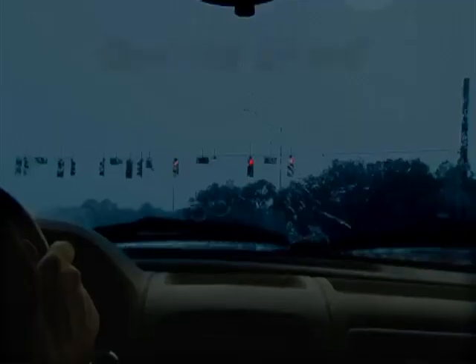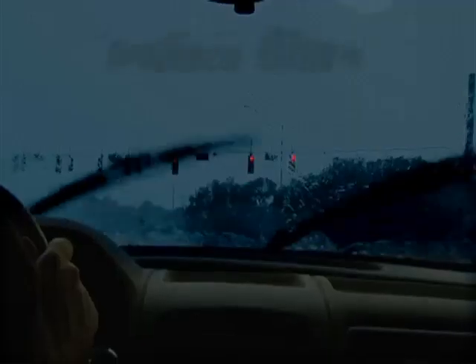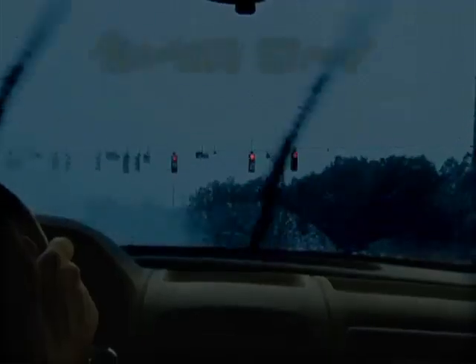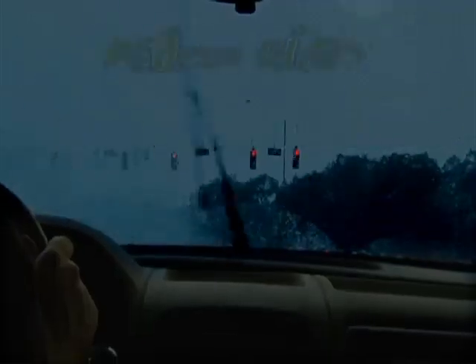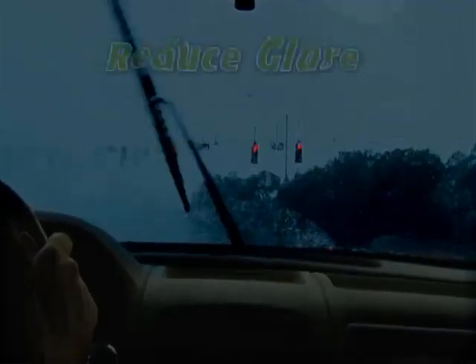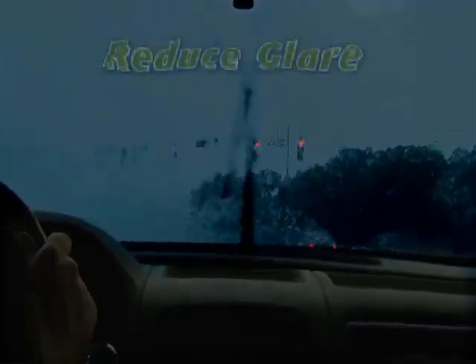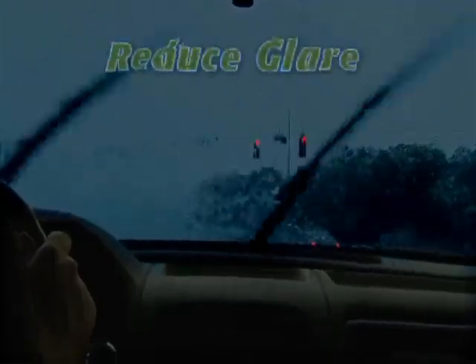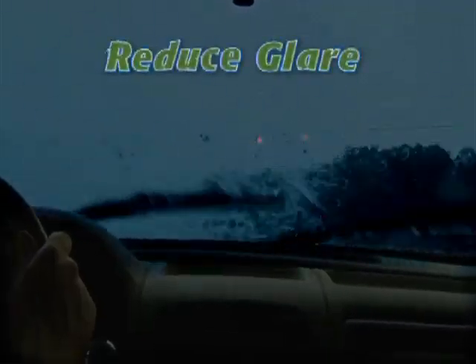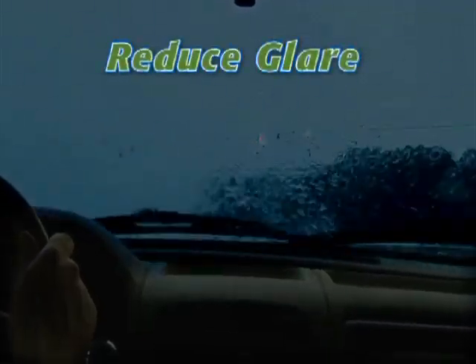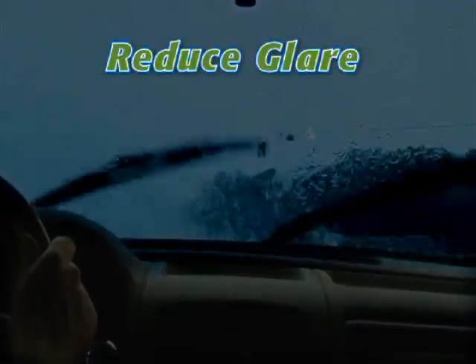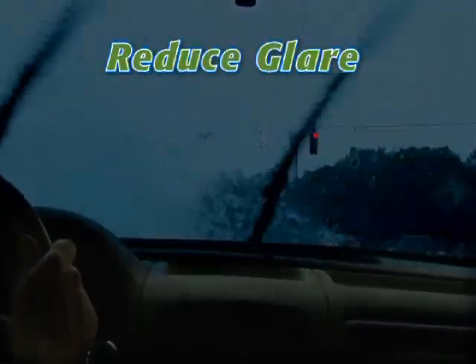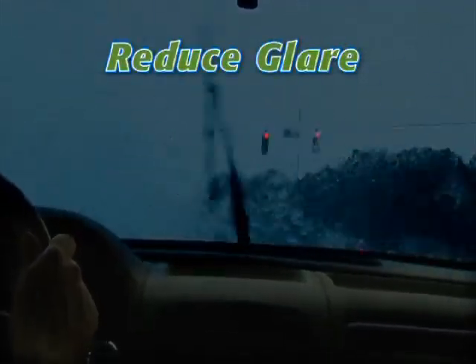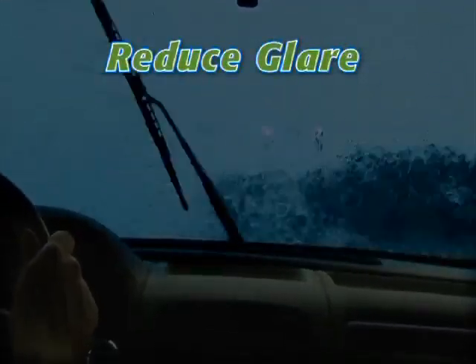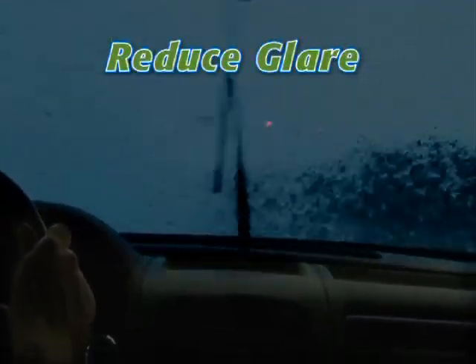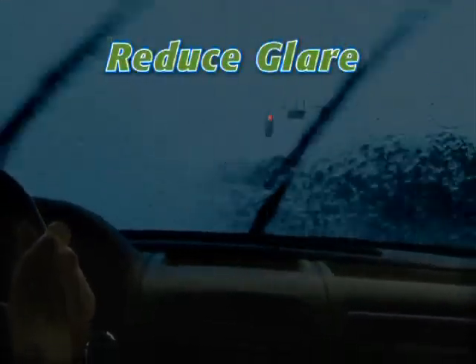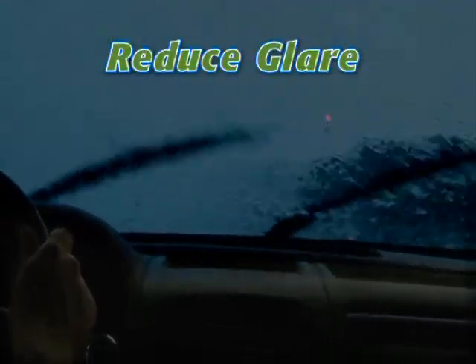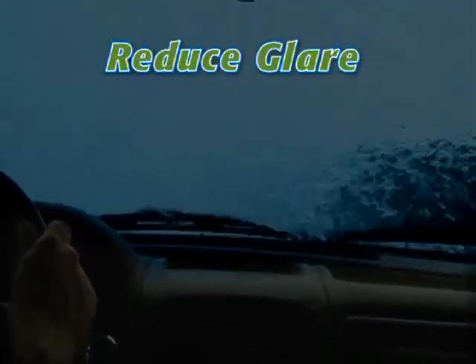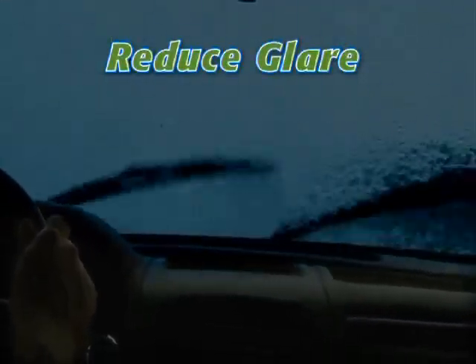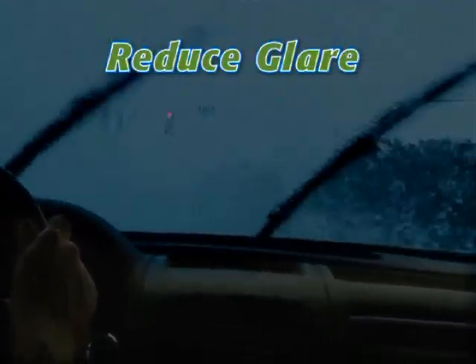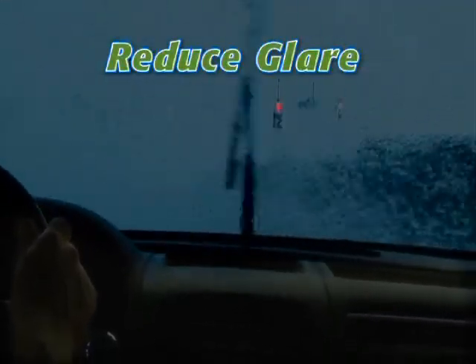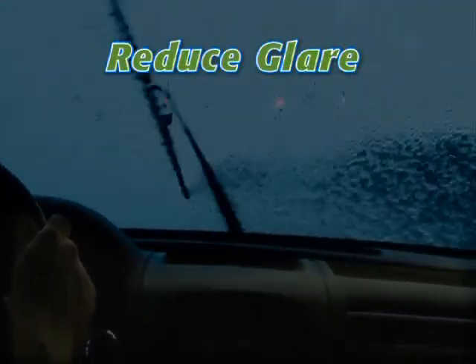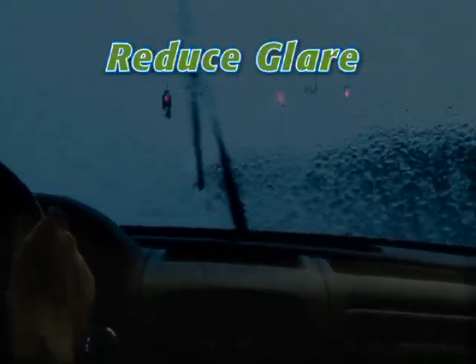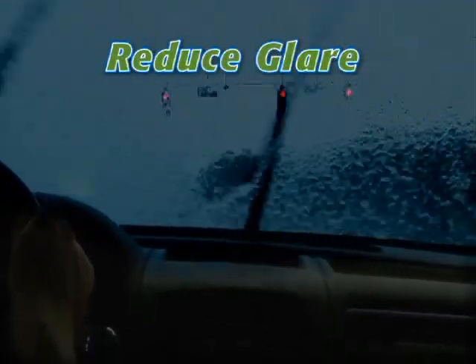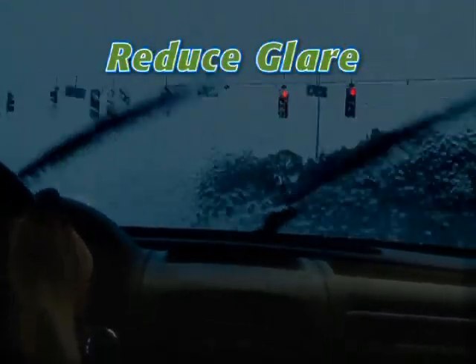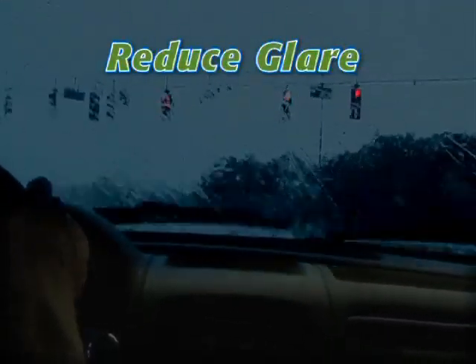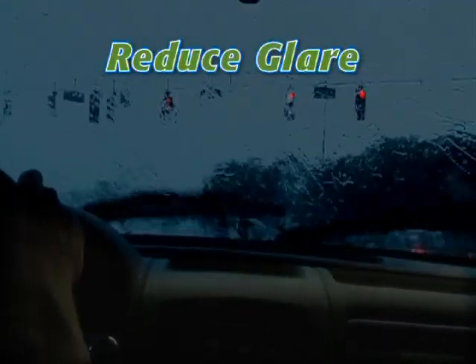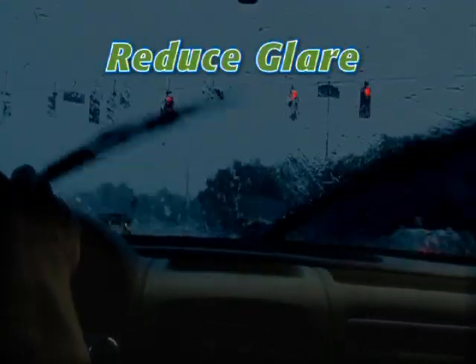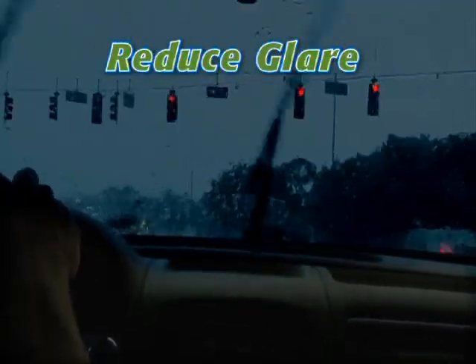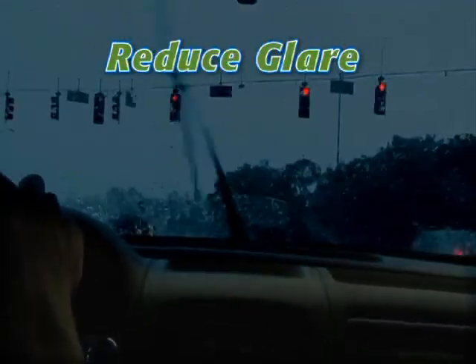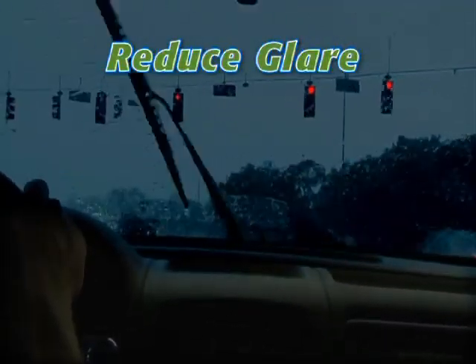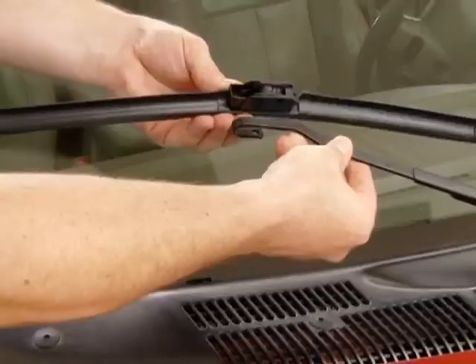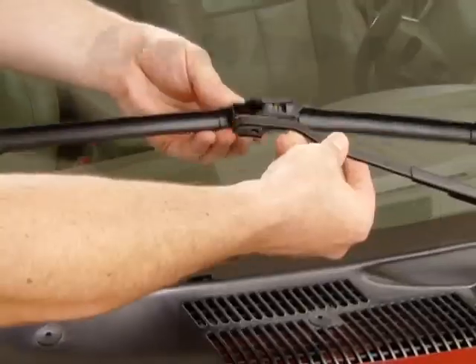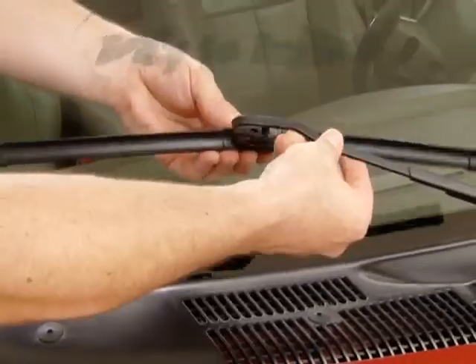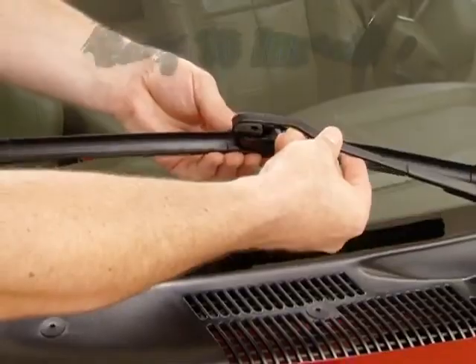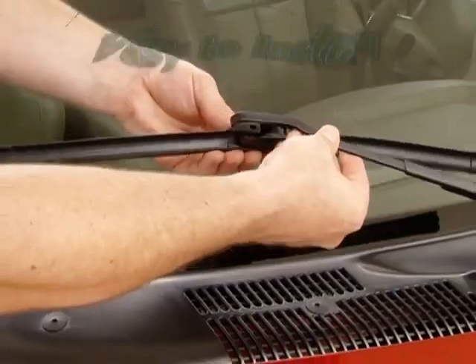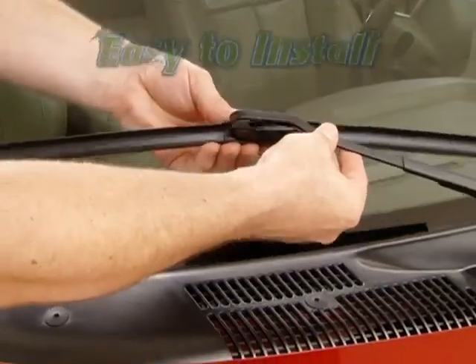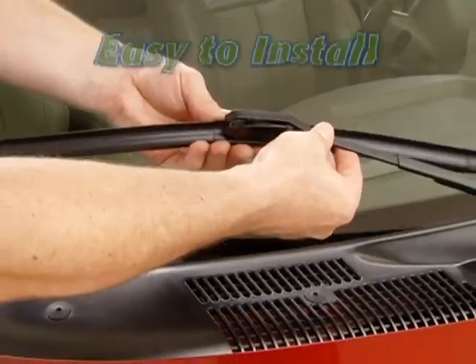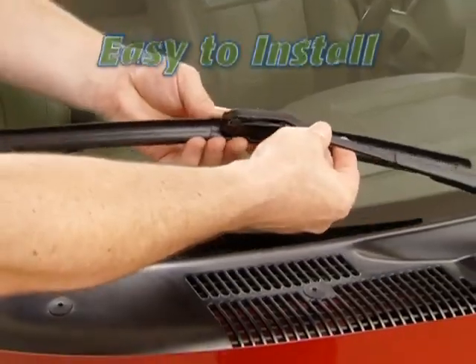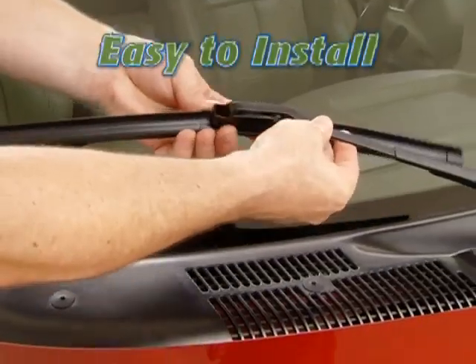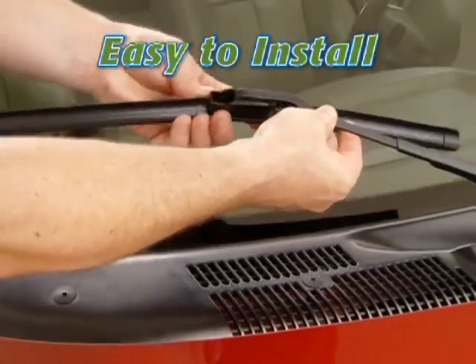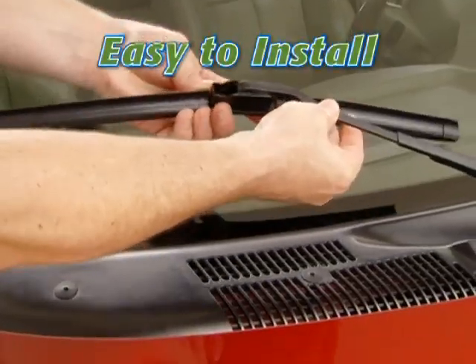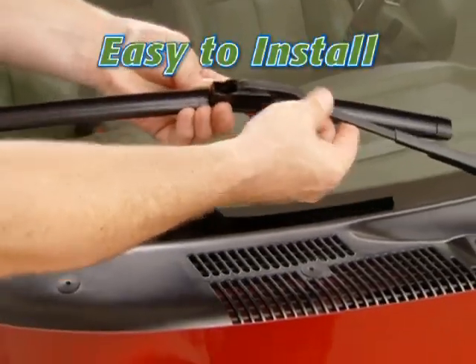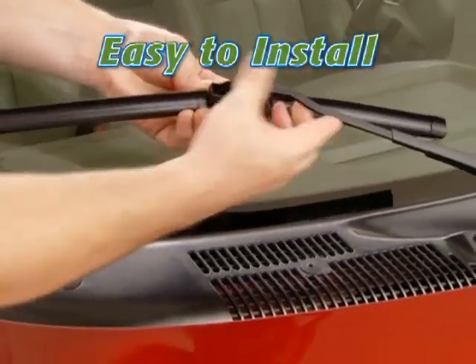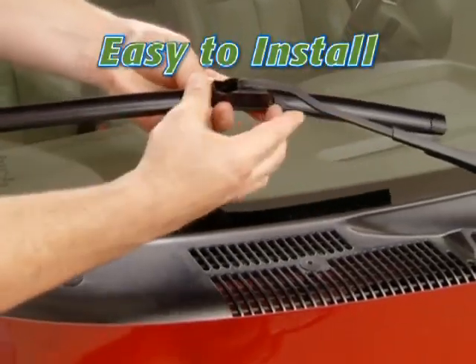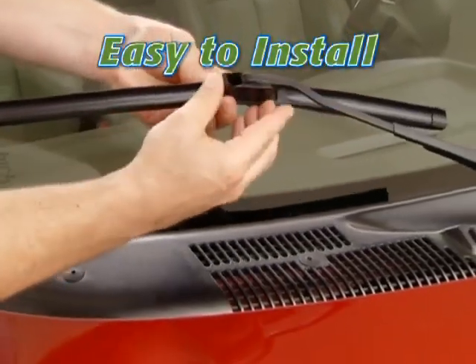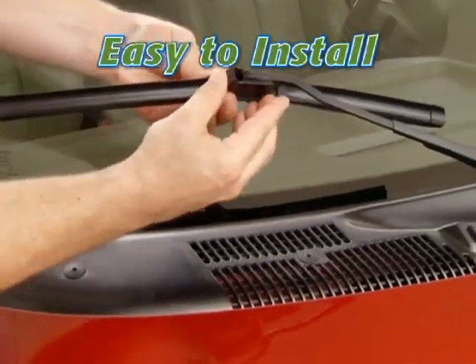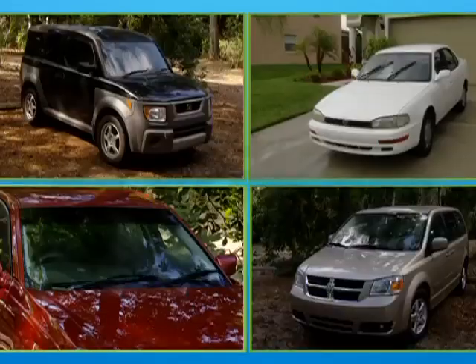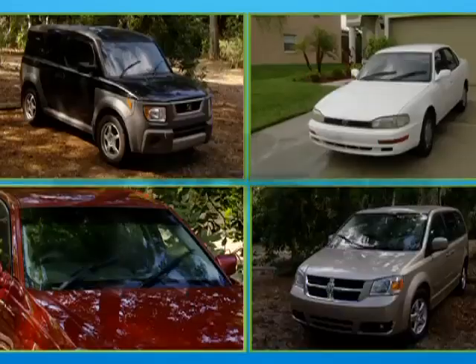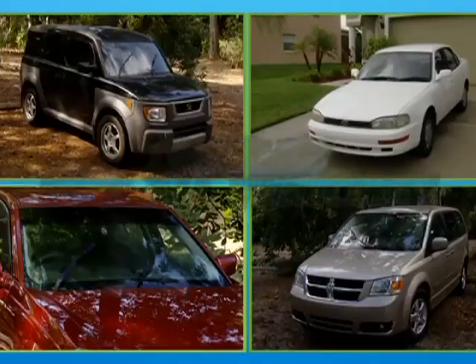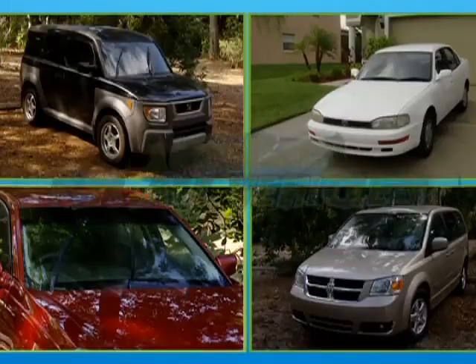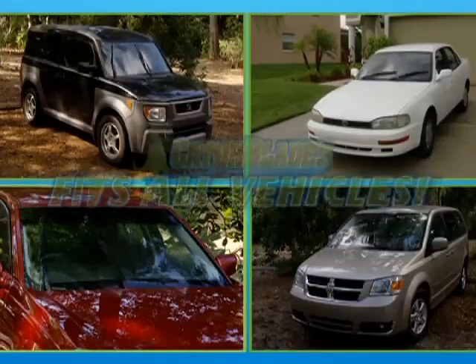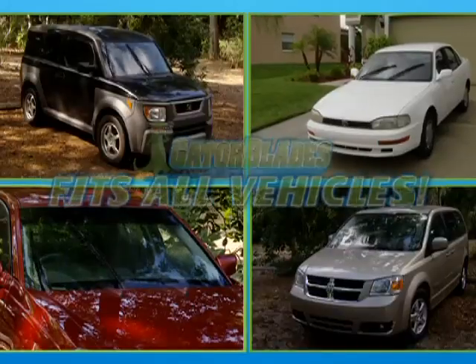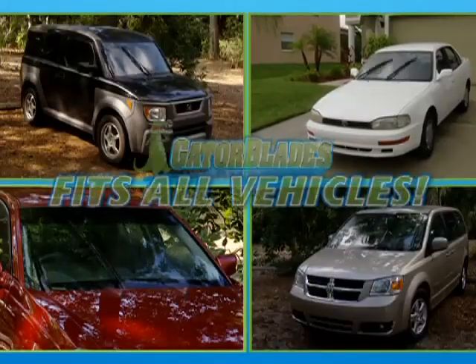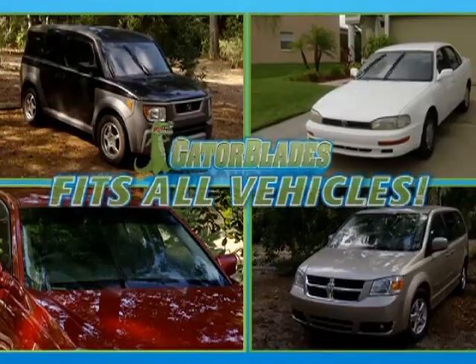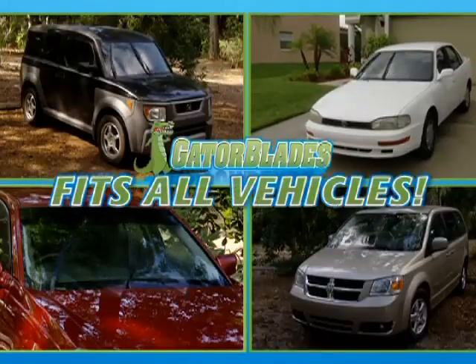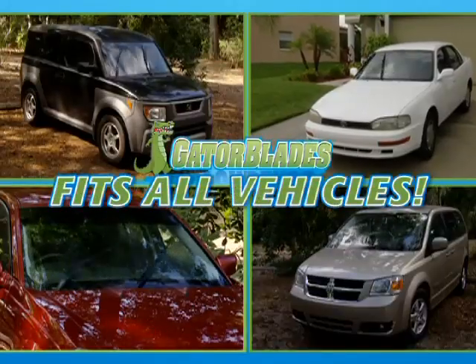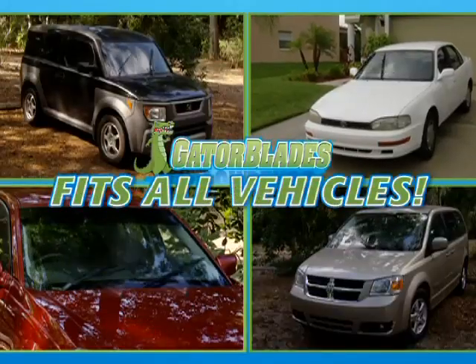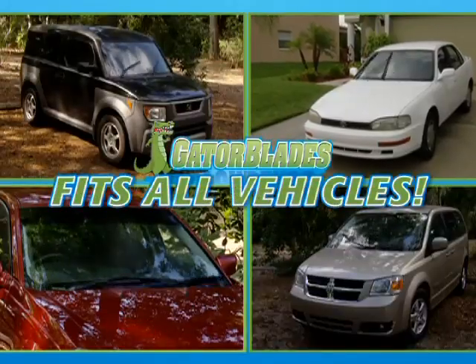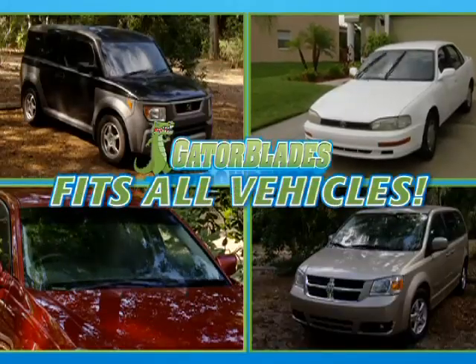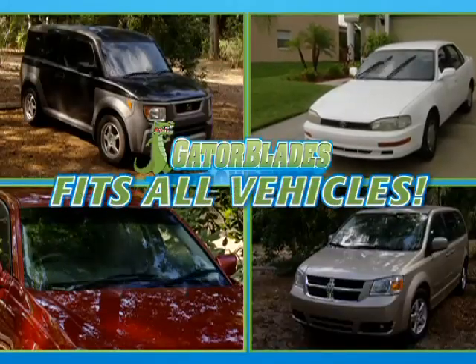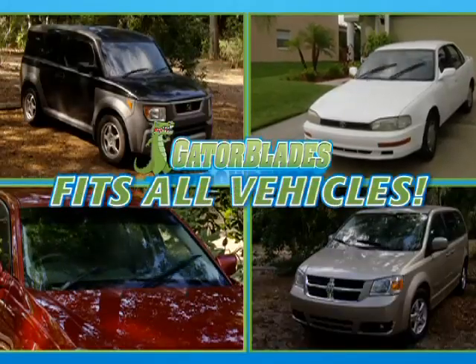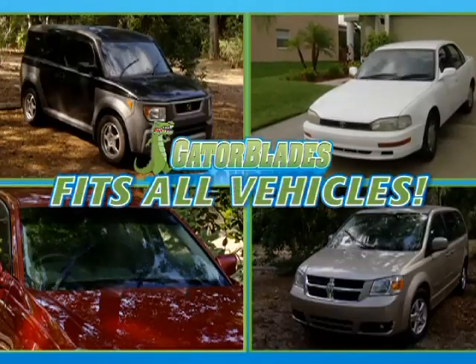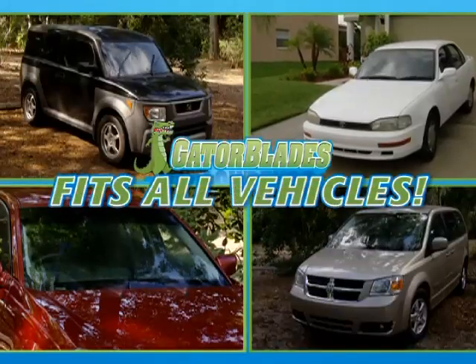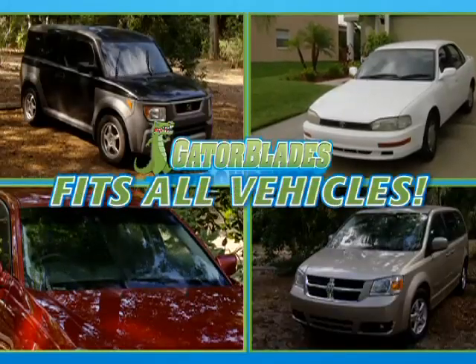Gator Blade reduces glare making it easier to drive at night. Gator Blades are easy to install and will fit any car, truck, or SUV.